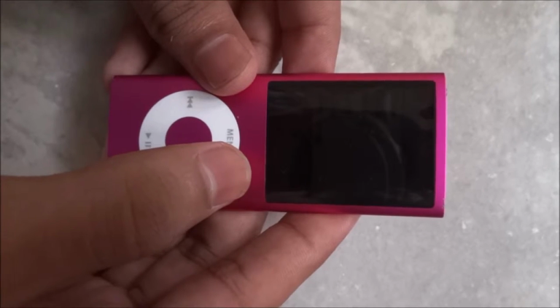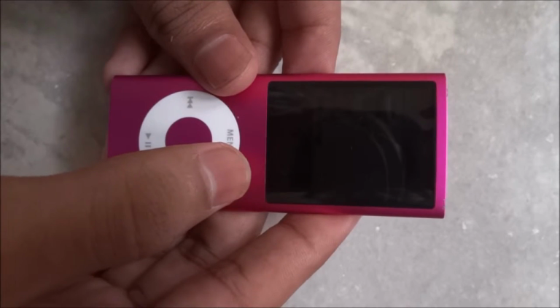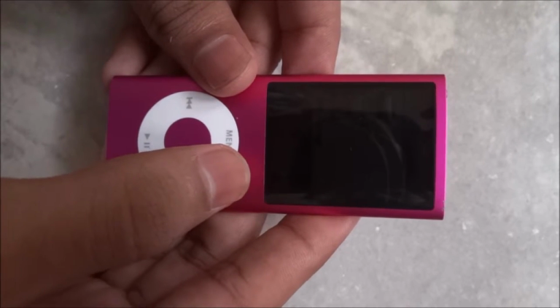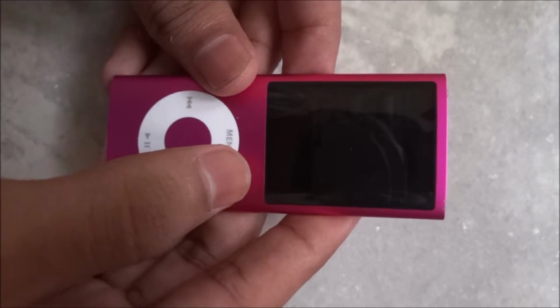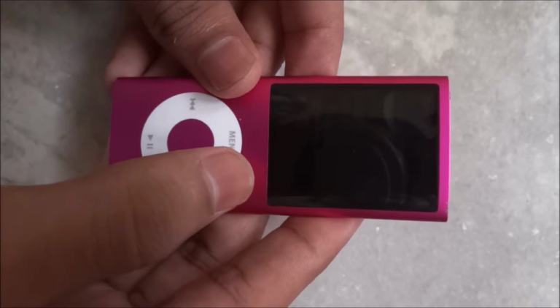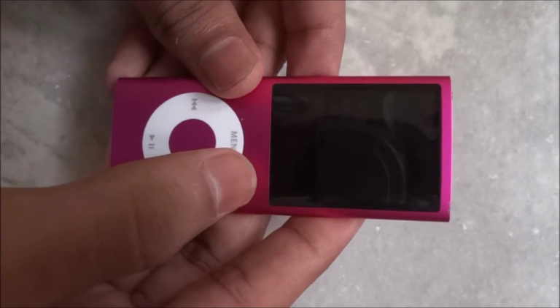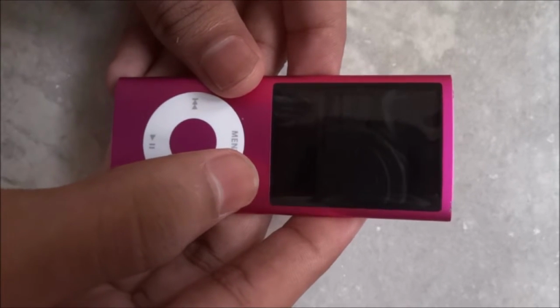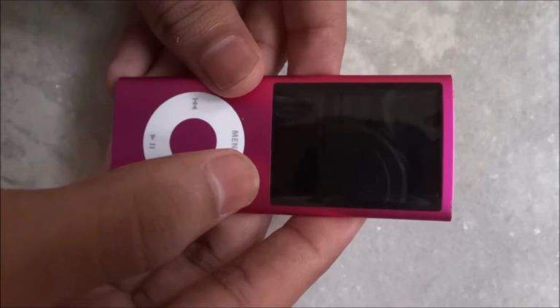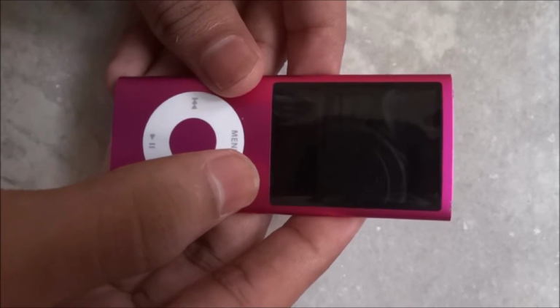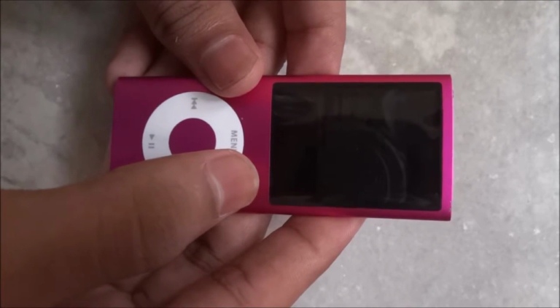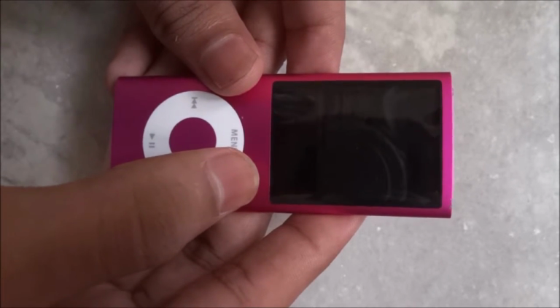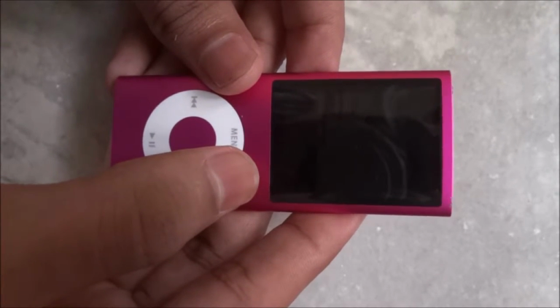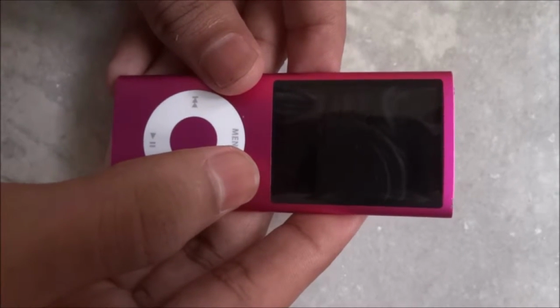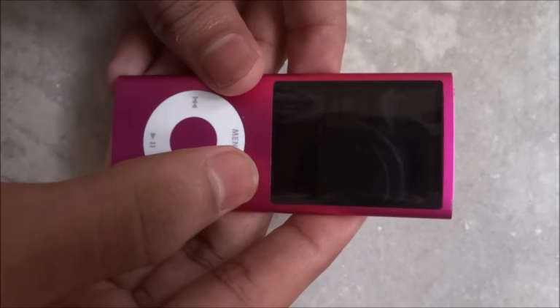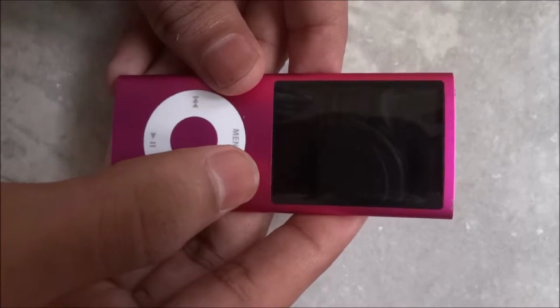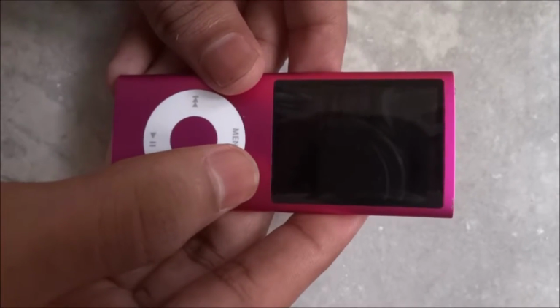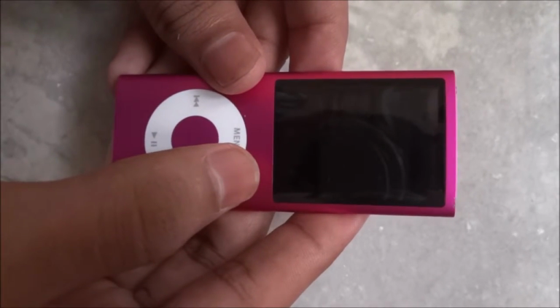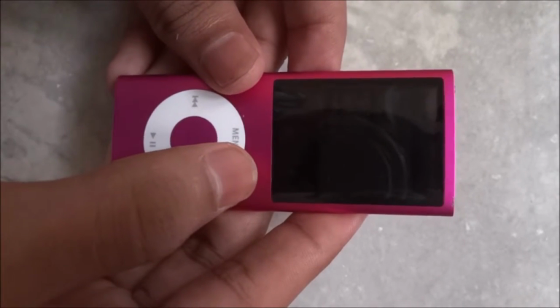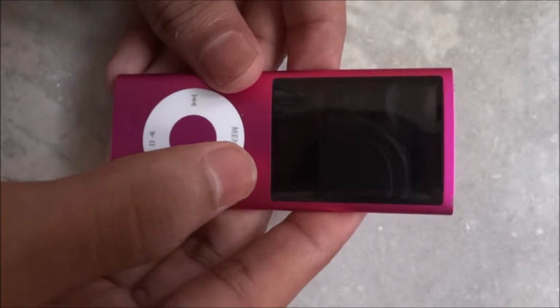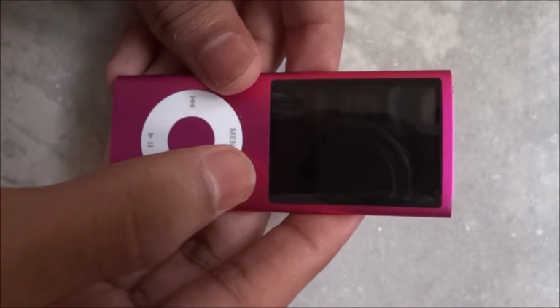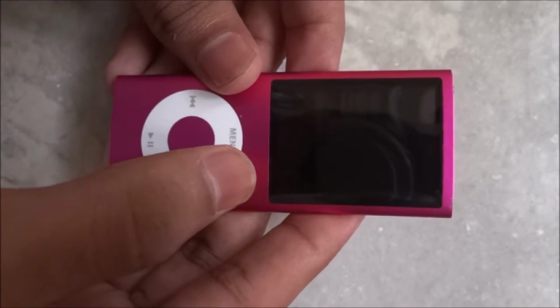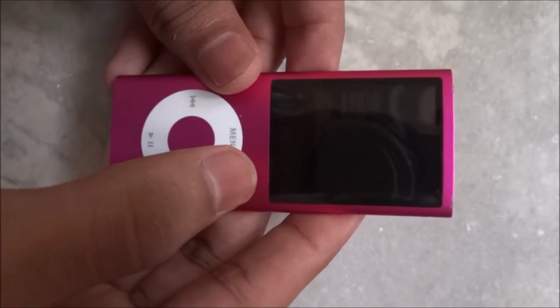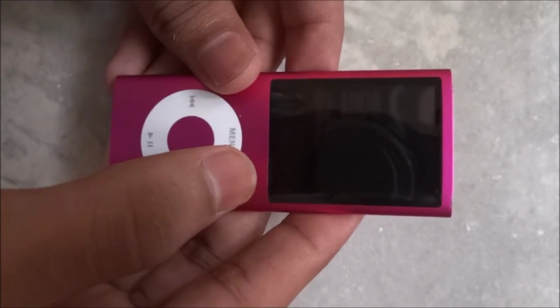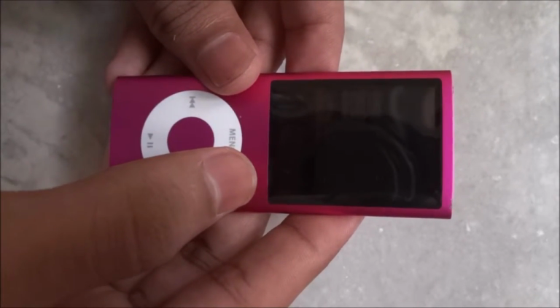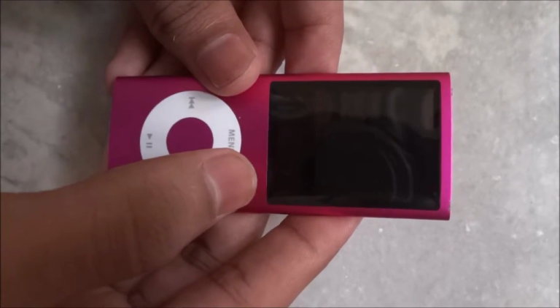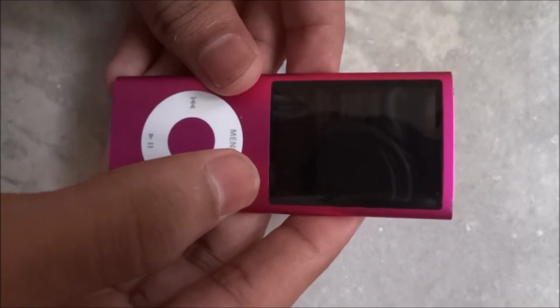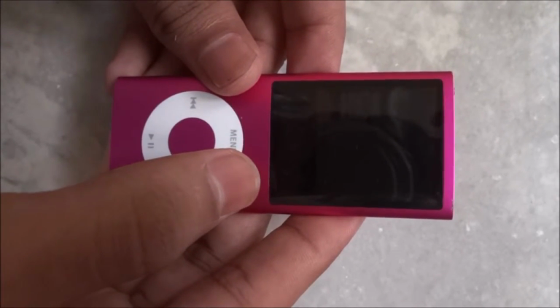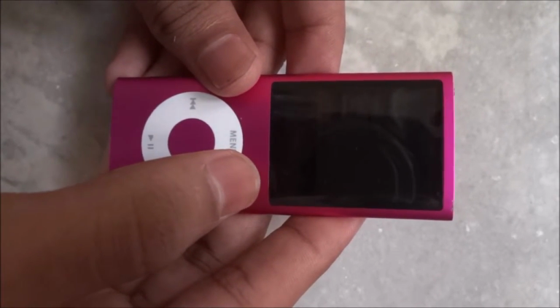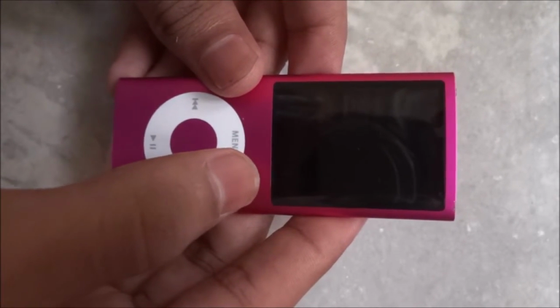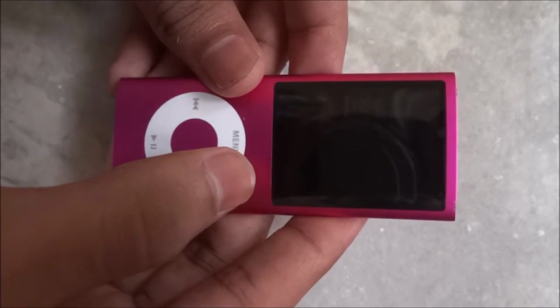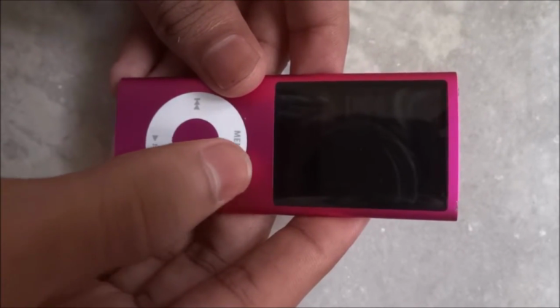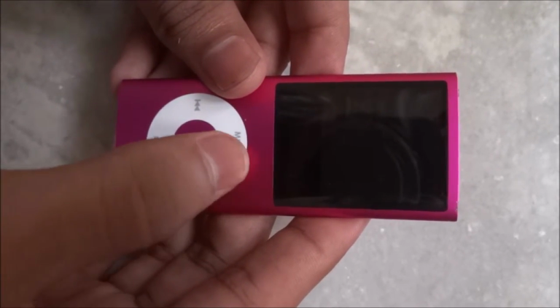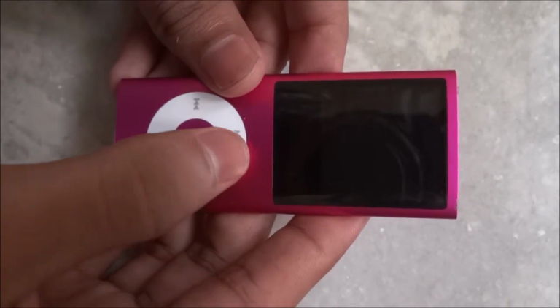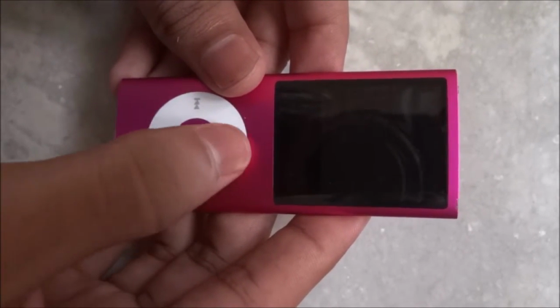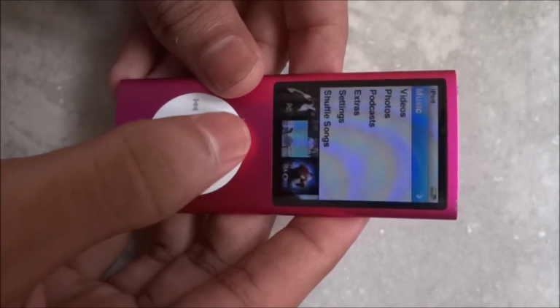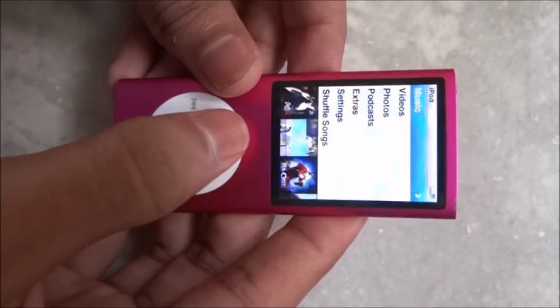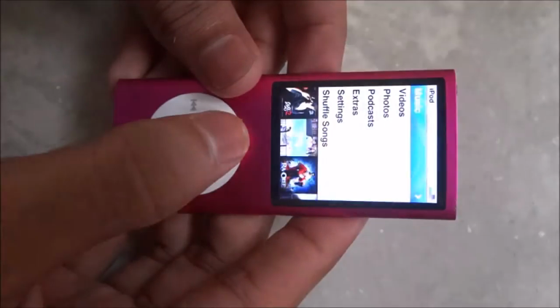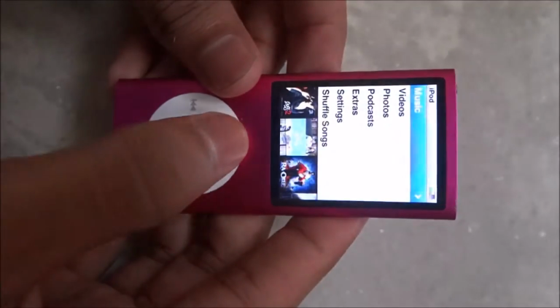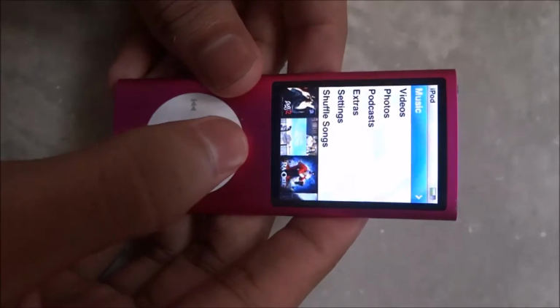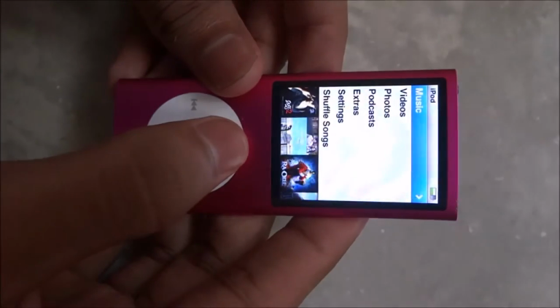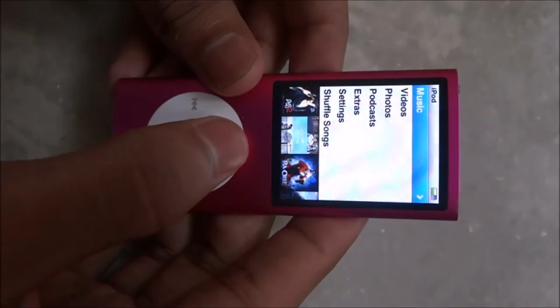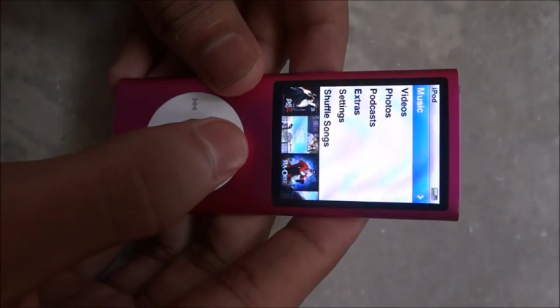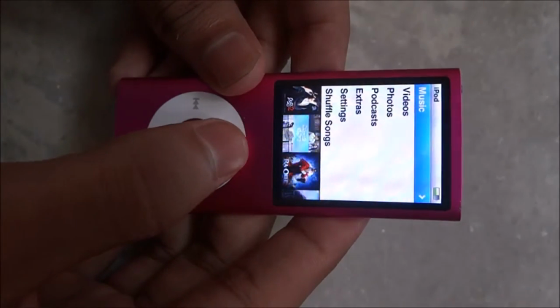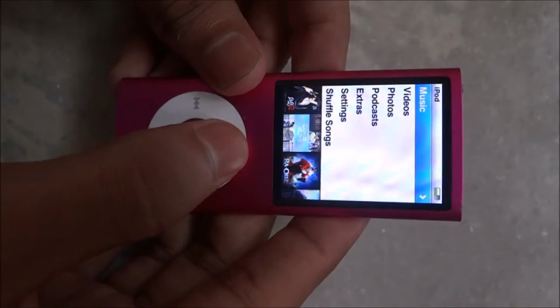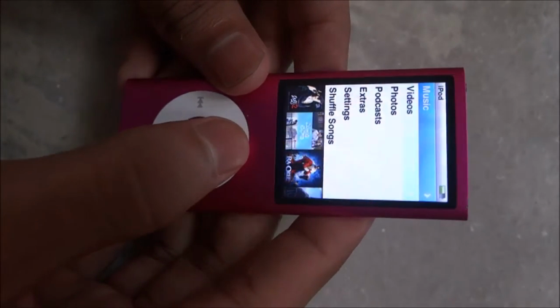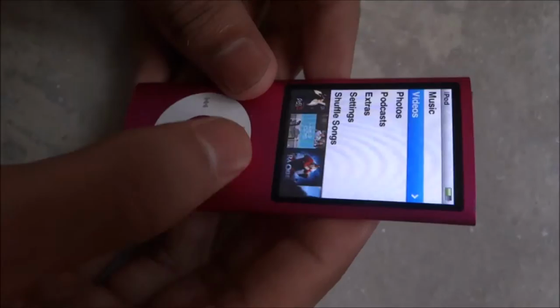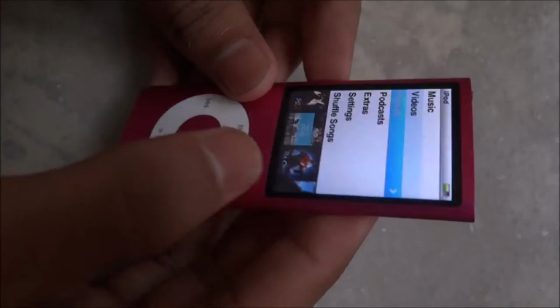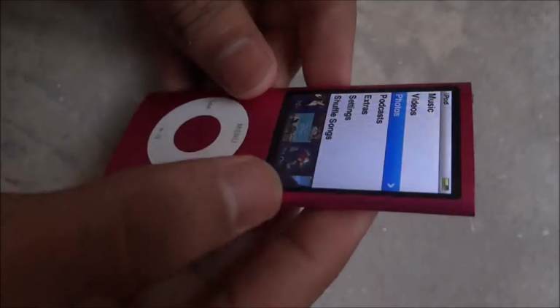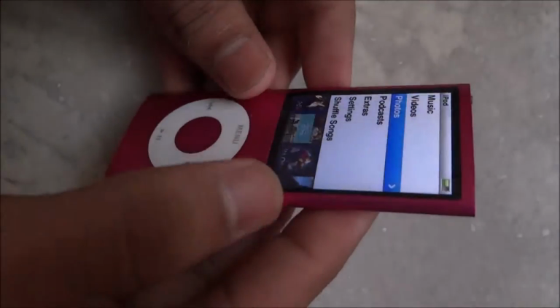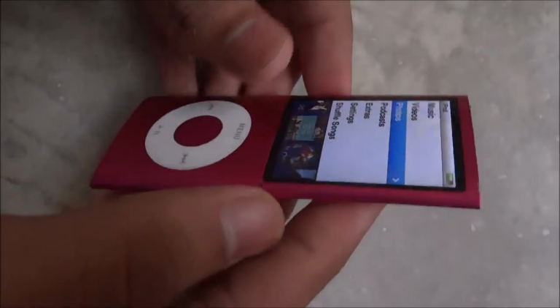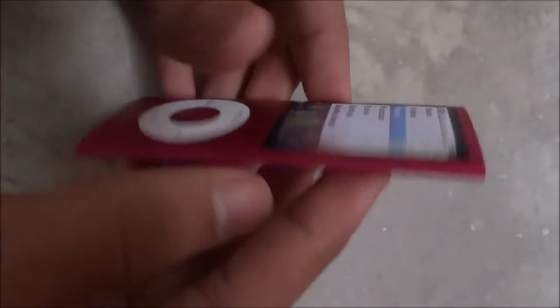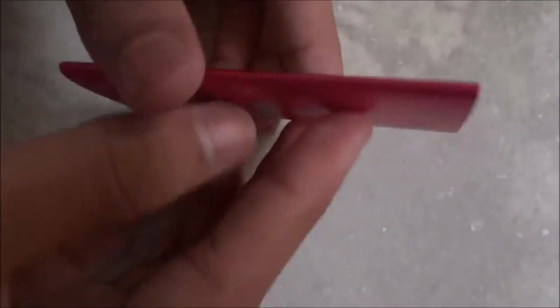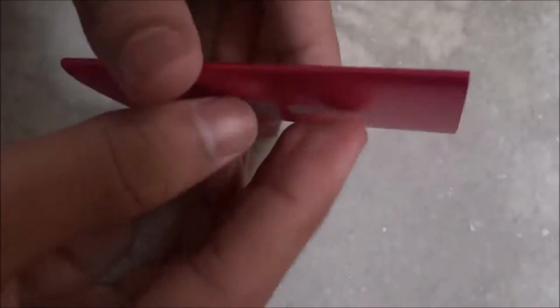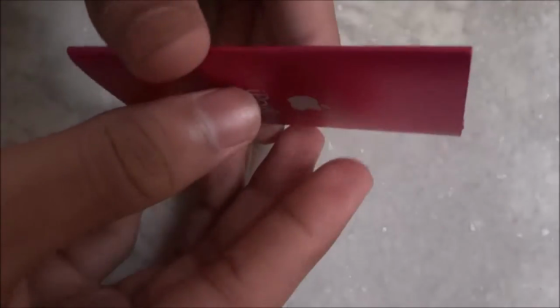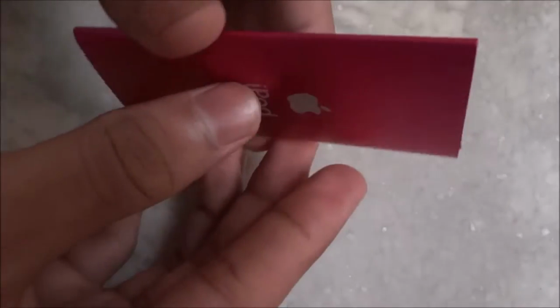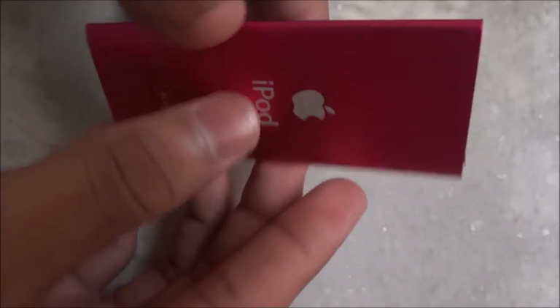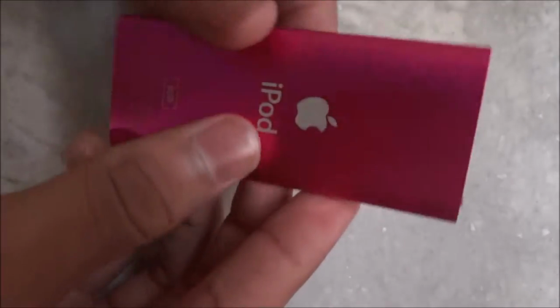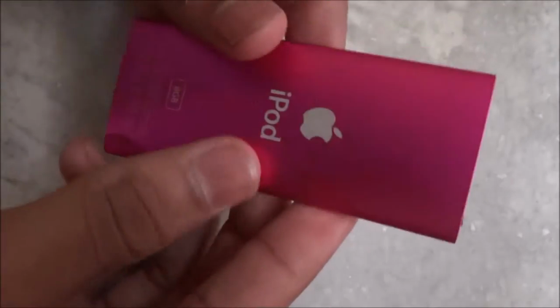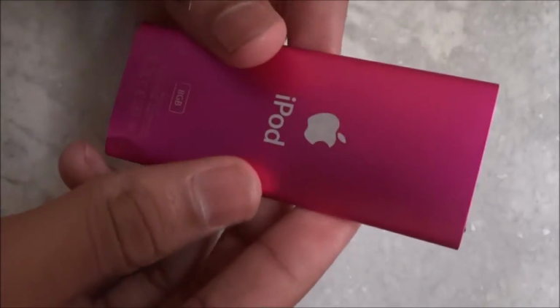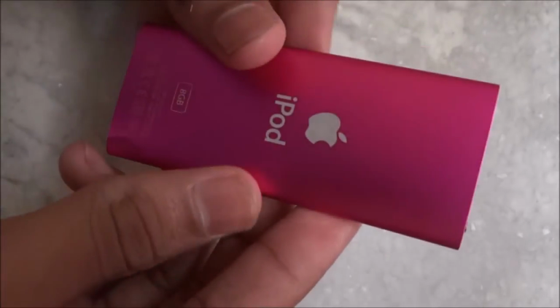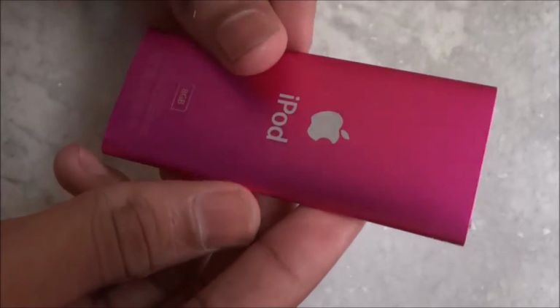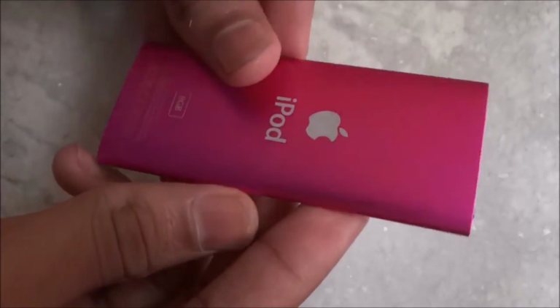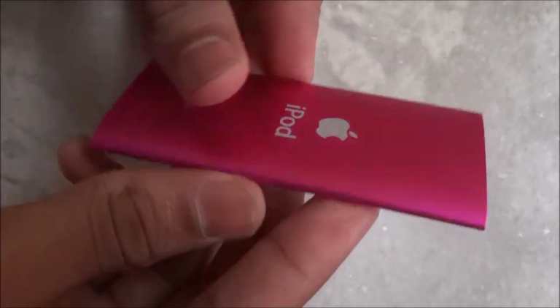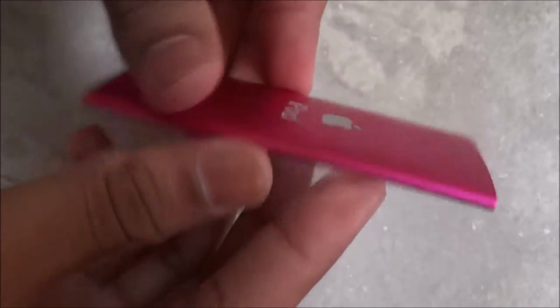Hello everyone, in this video I am going to show you how to put your iPod Nano generation 4 to sleep.